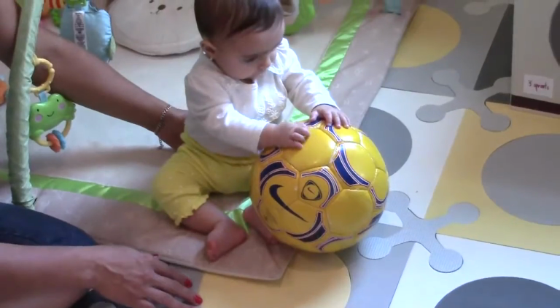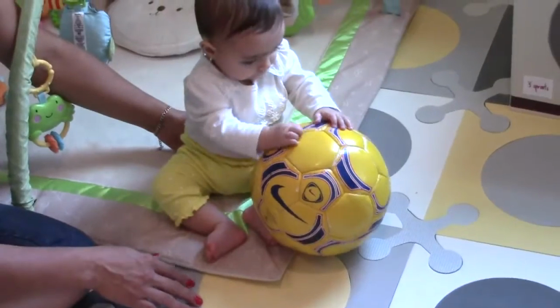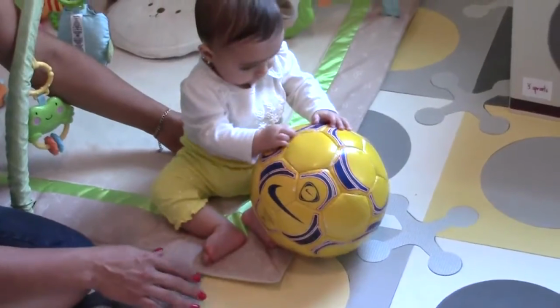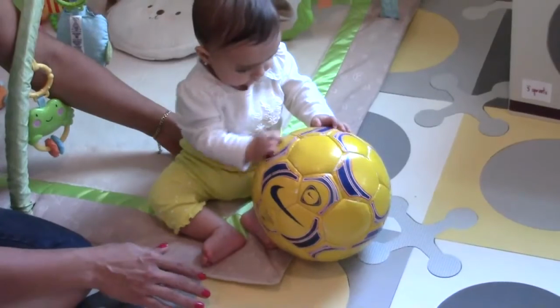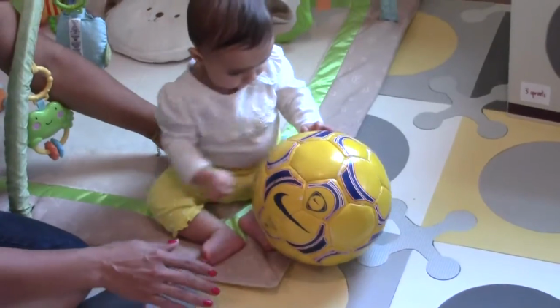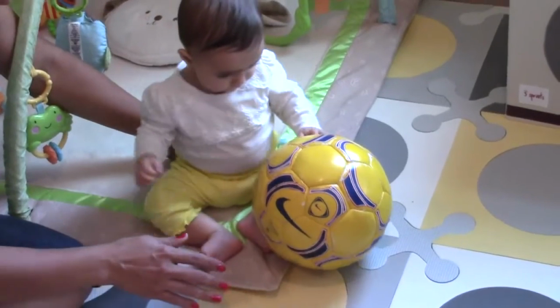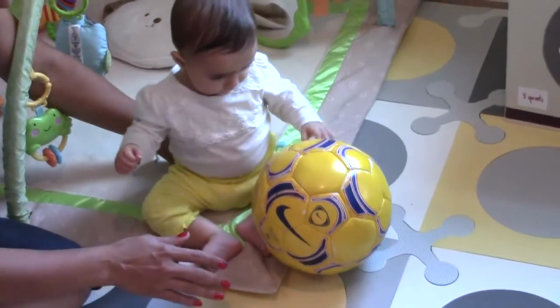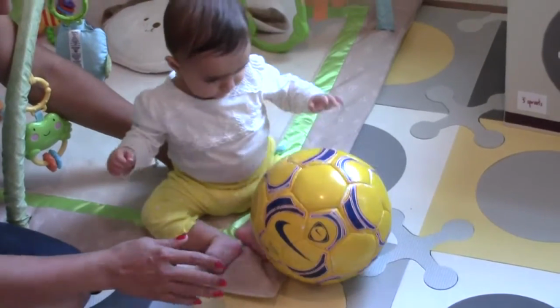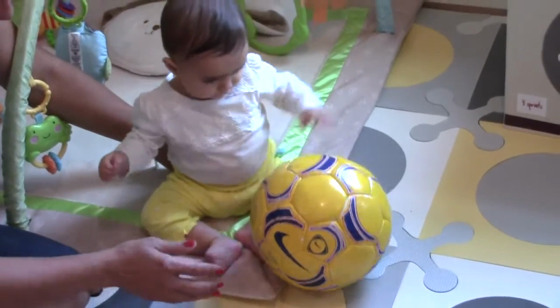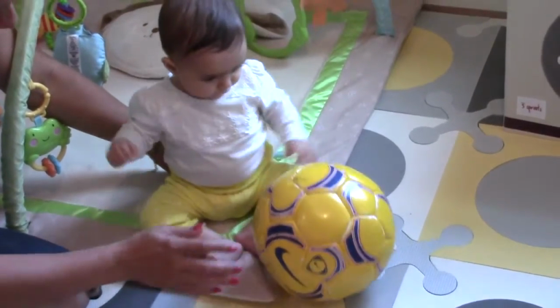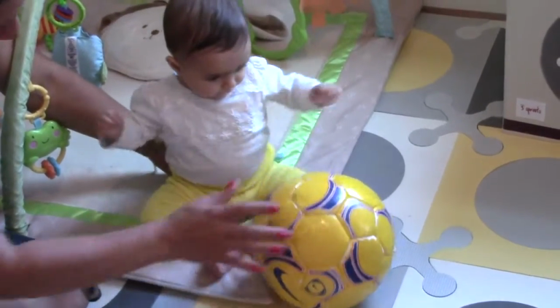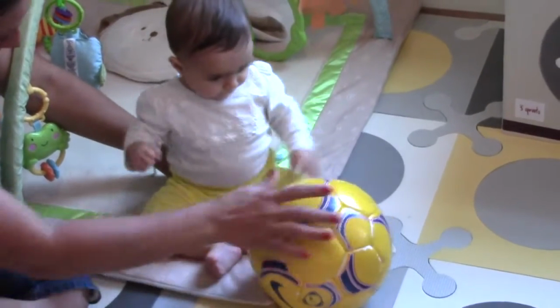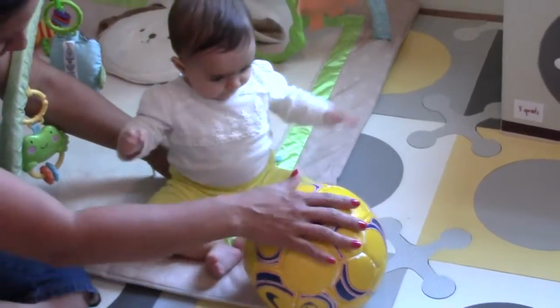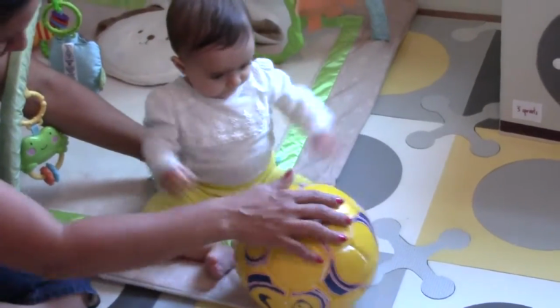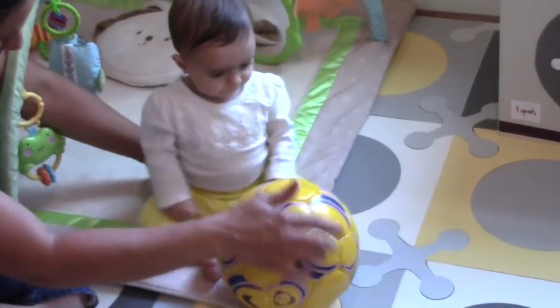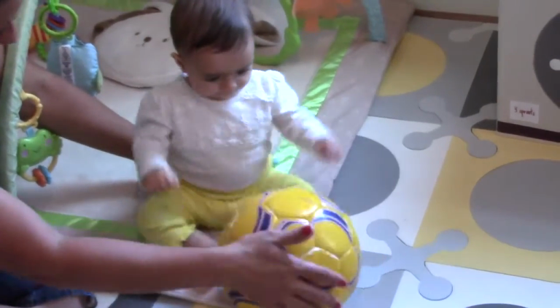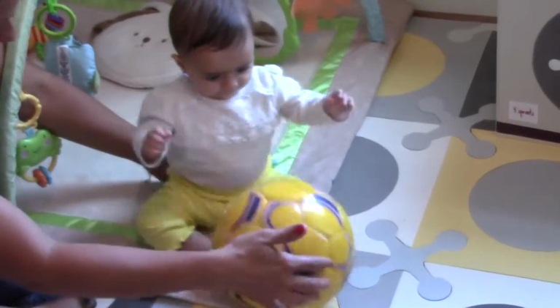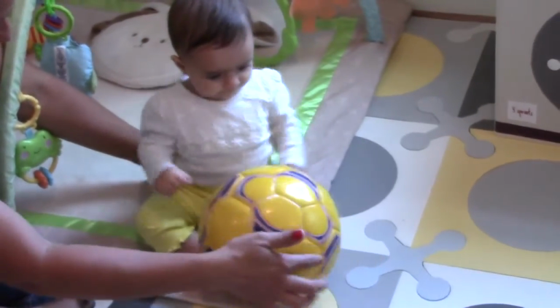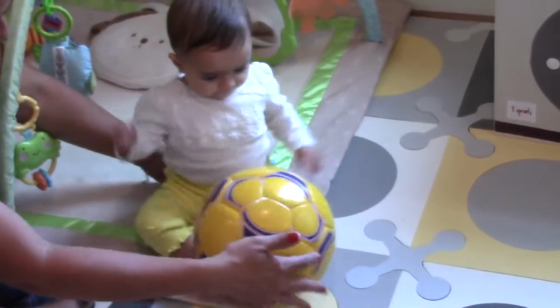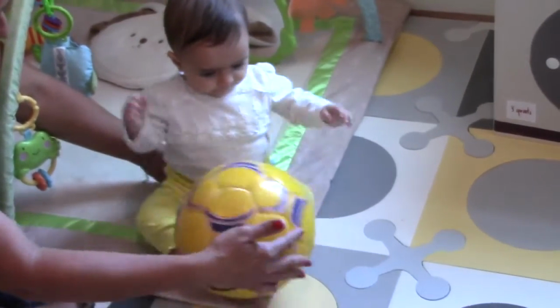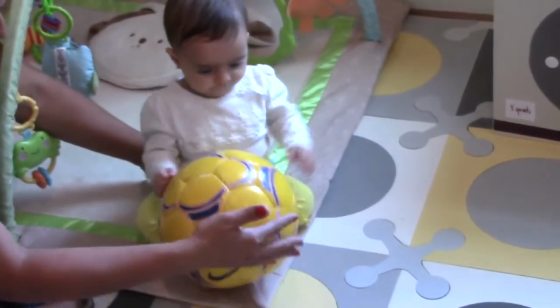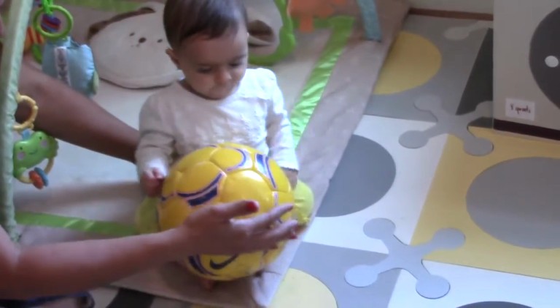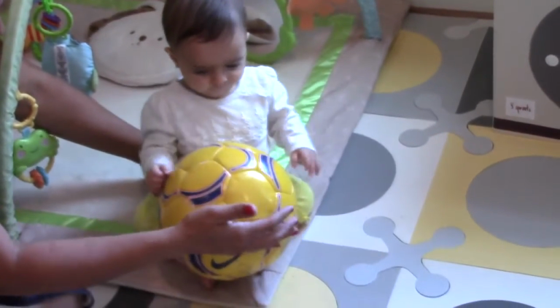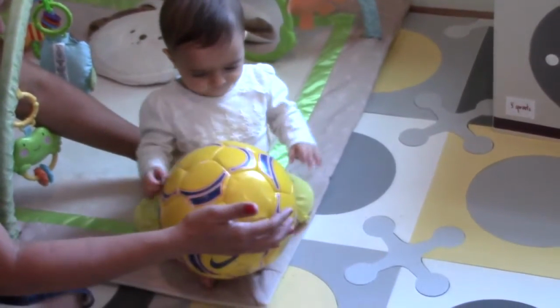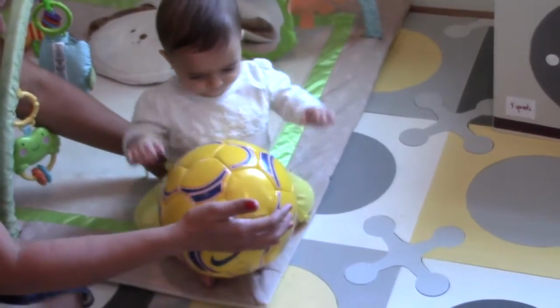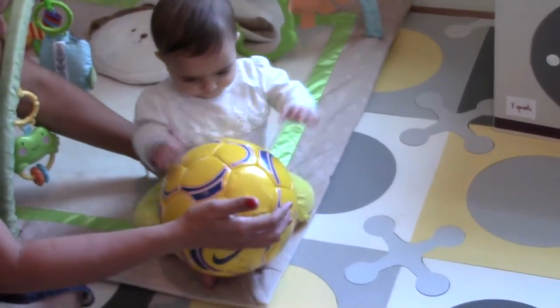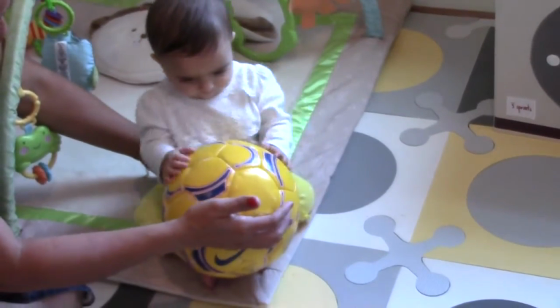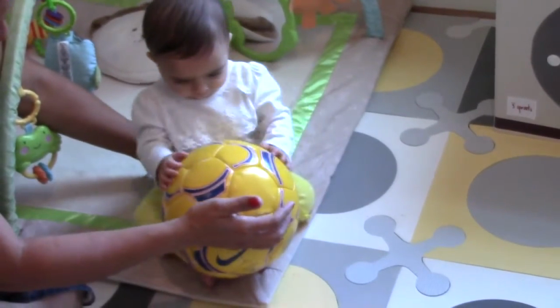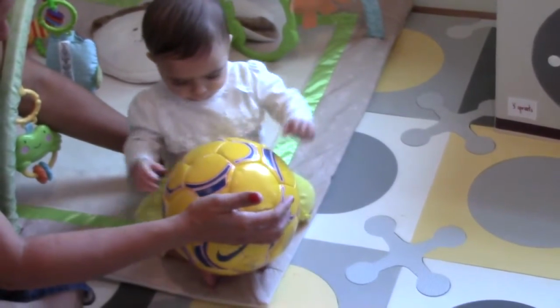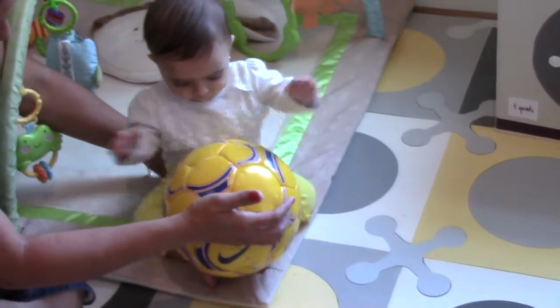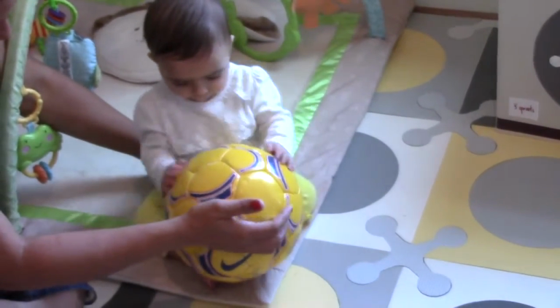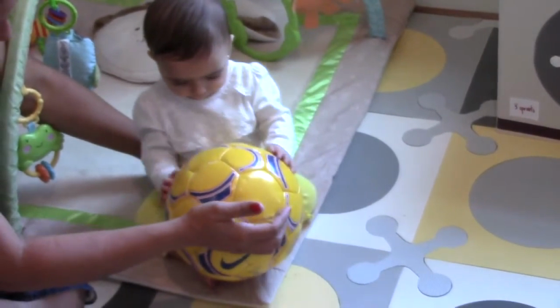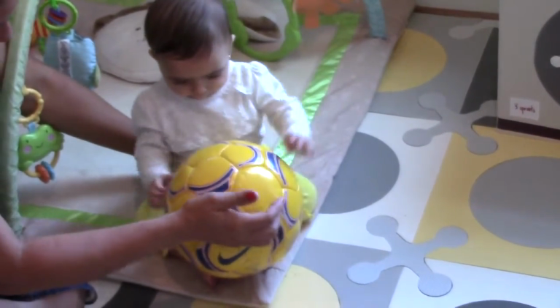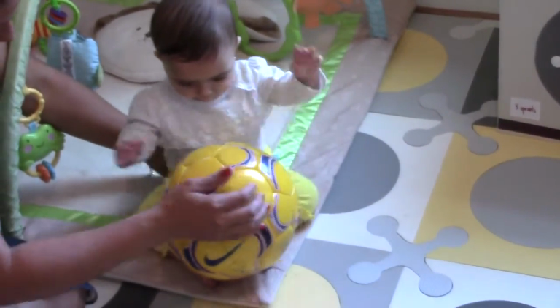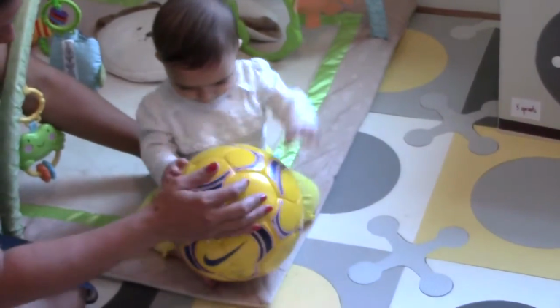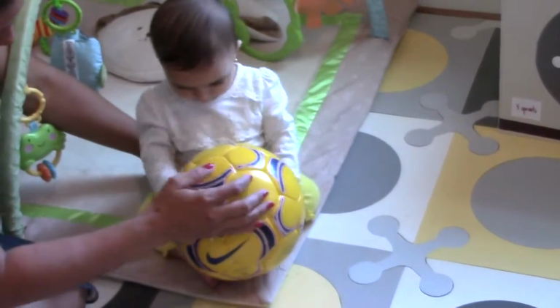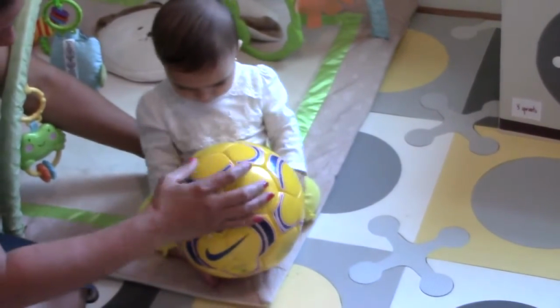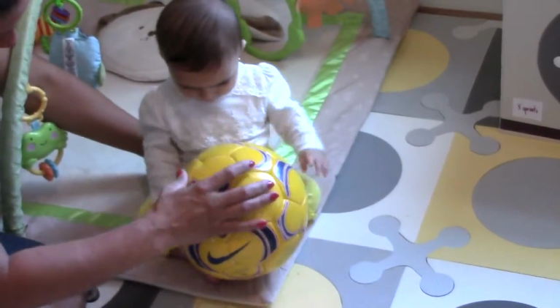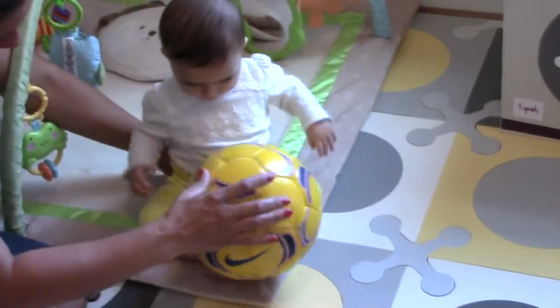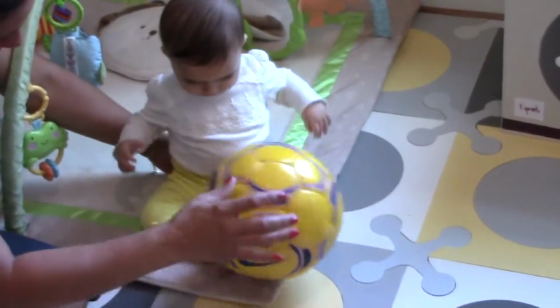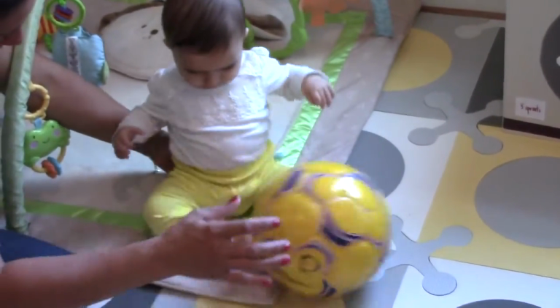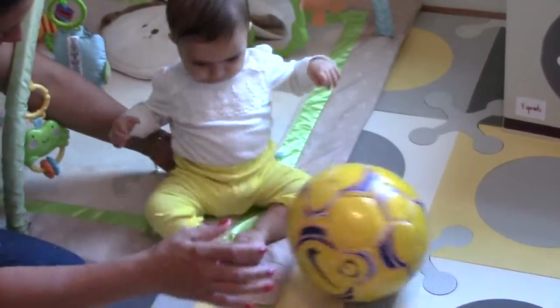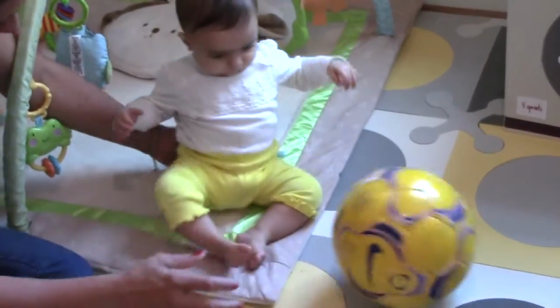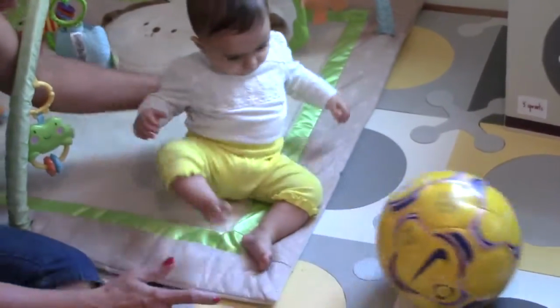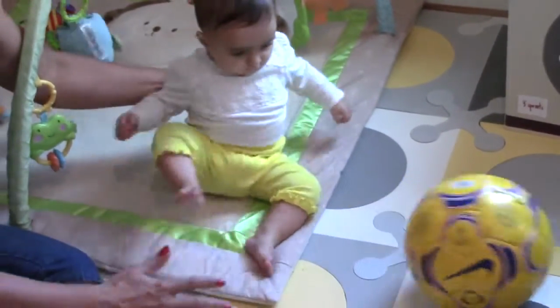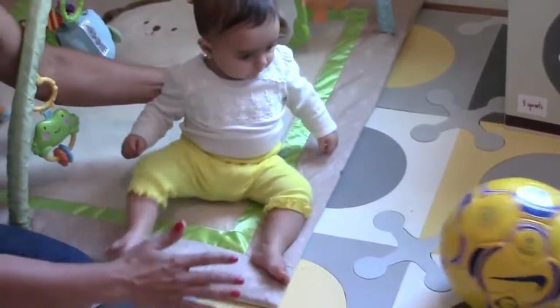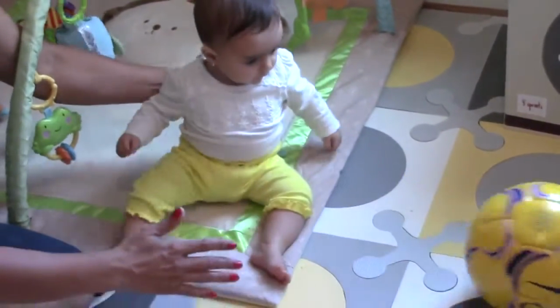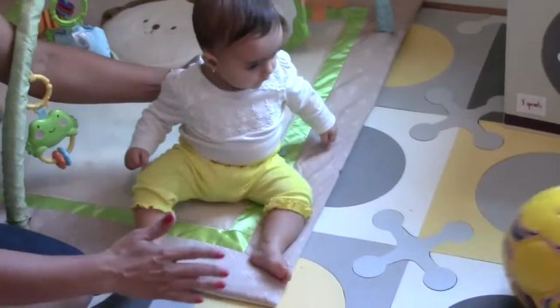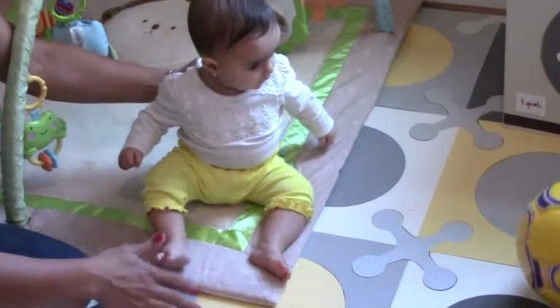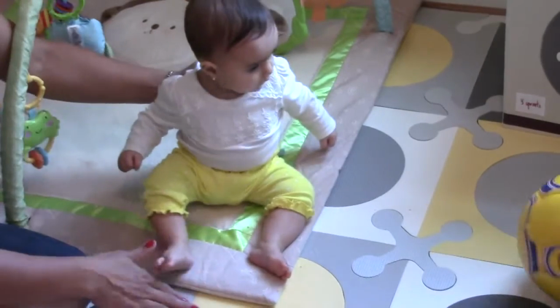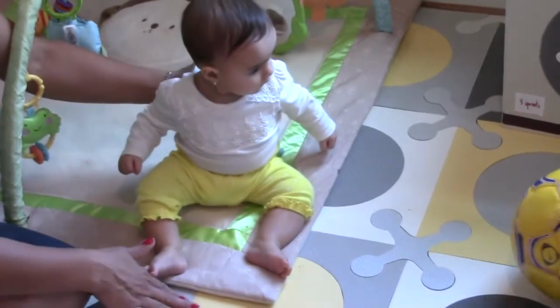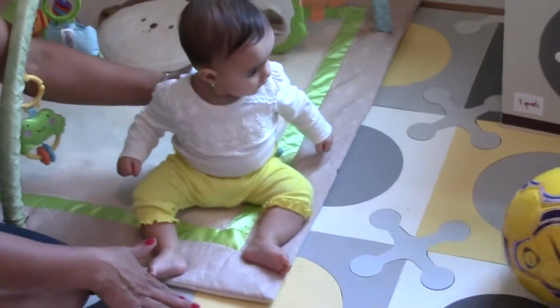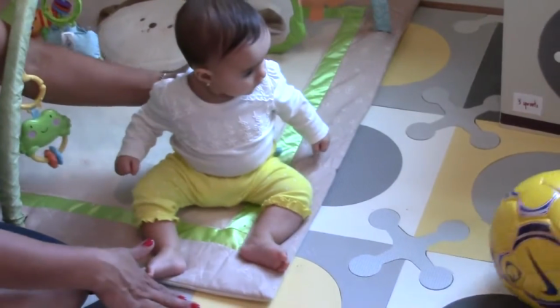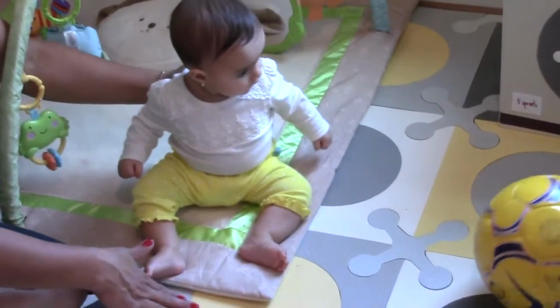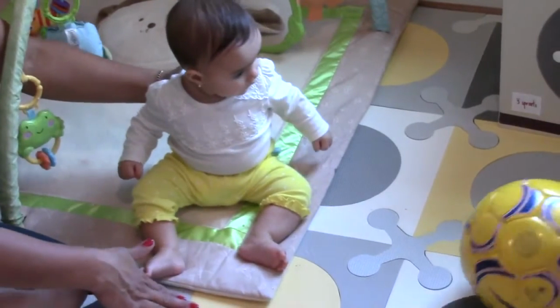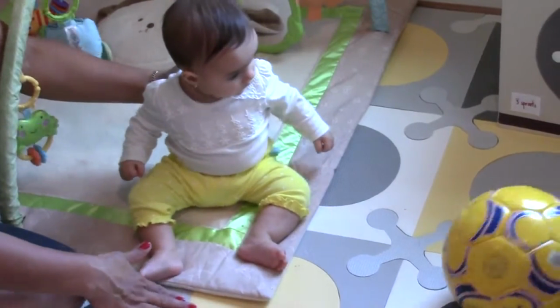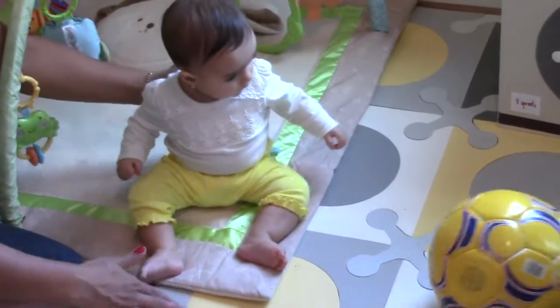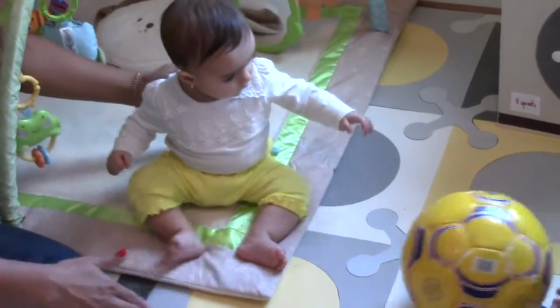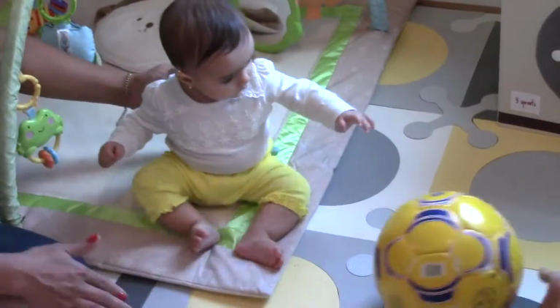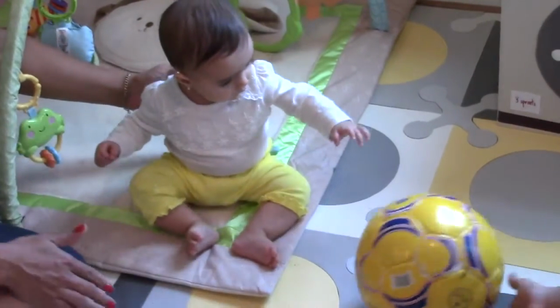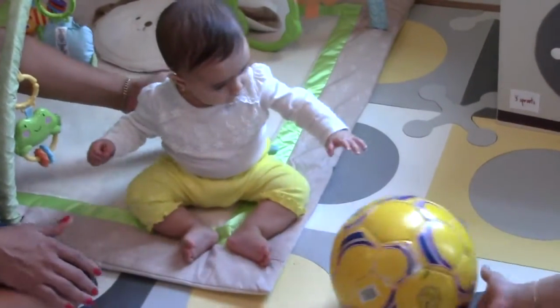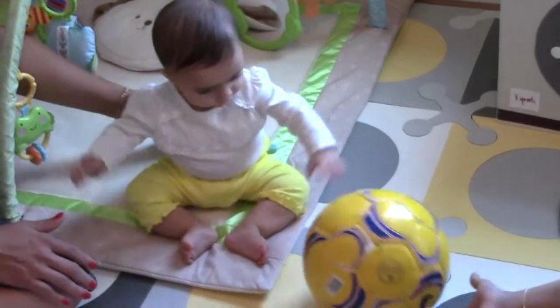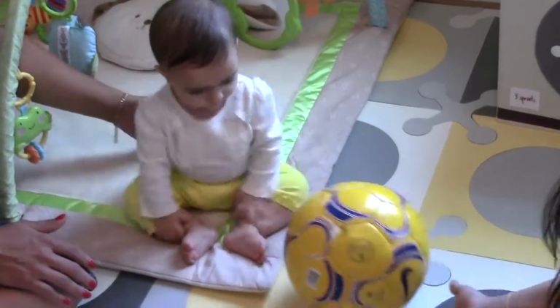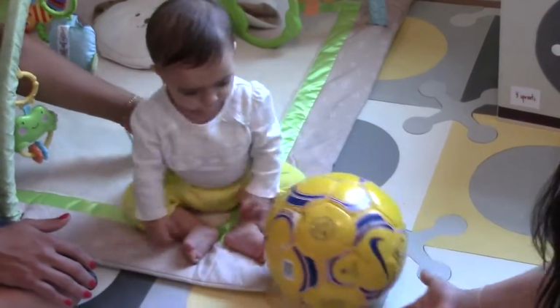Here, Berta is learning about shapes and objects as she and her parents play with the soccer ball, and her parents describe what is happening.